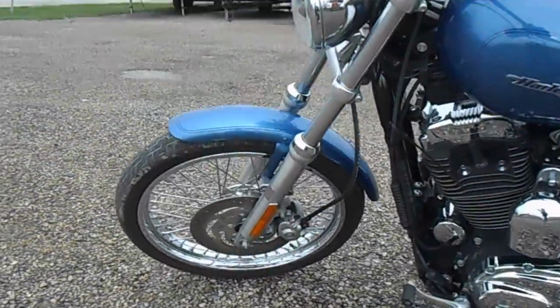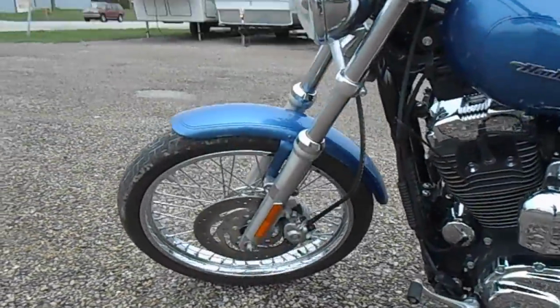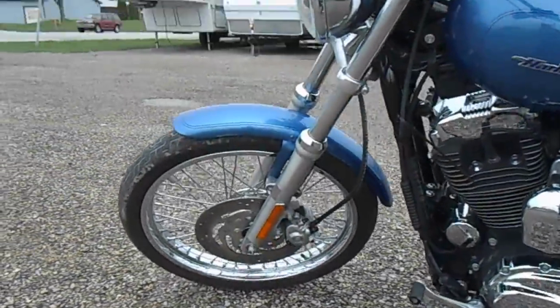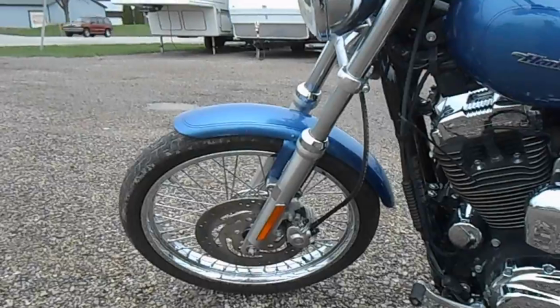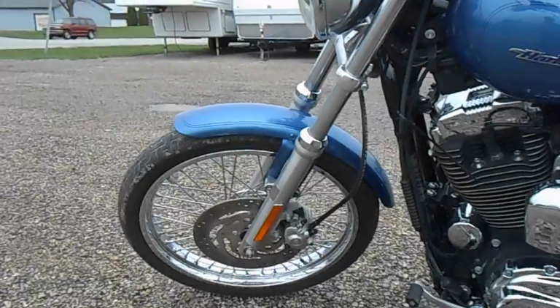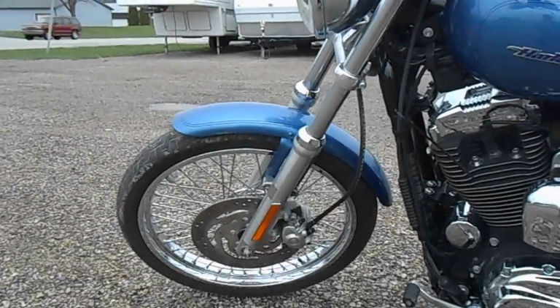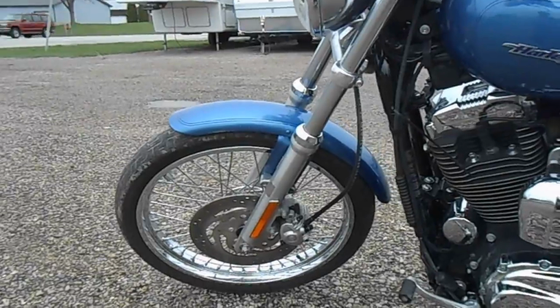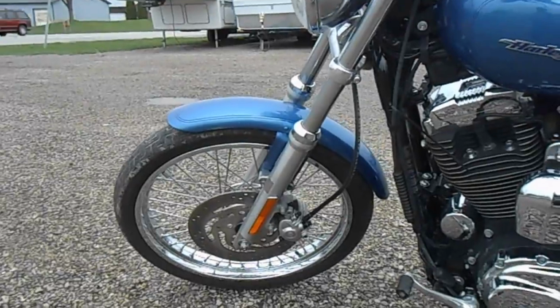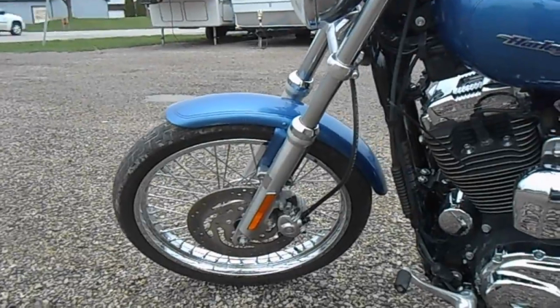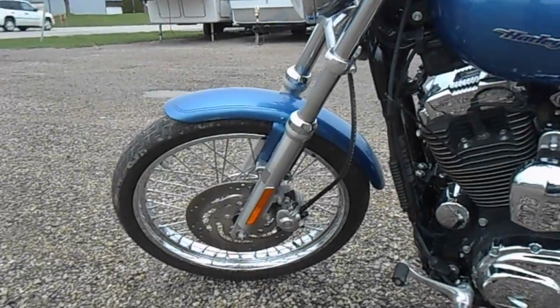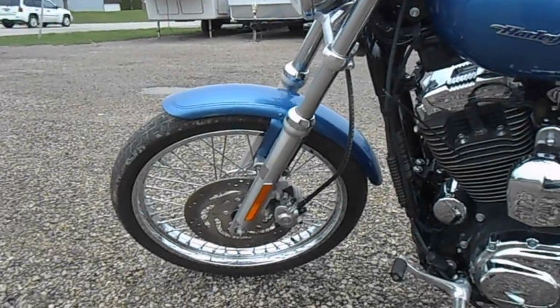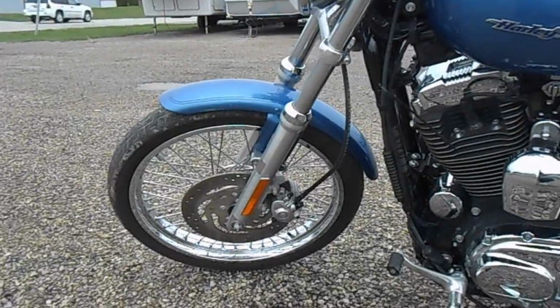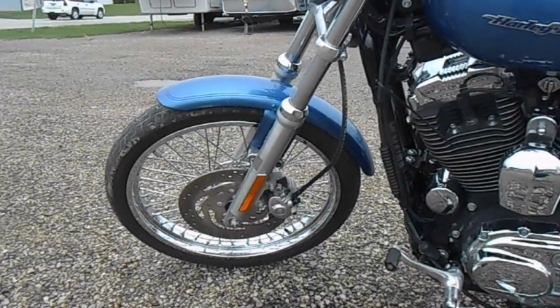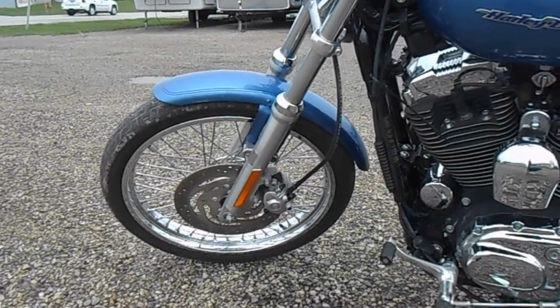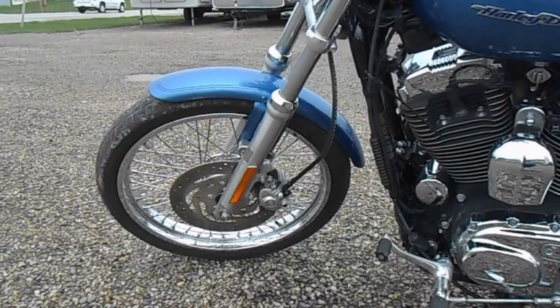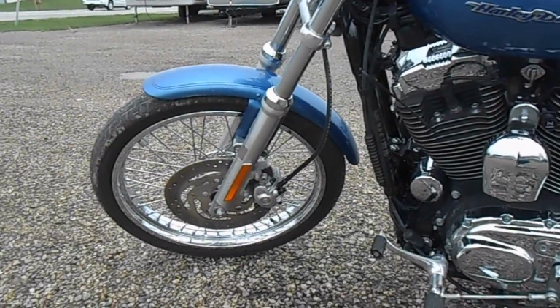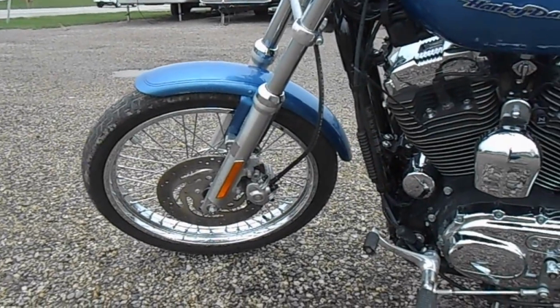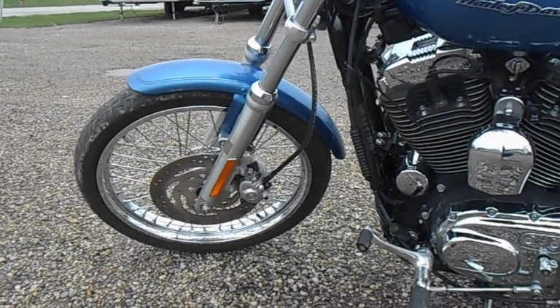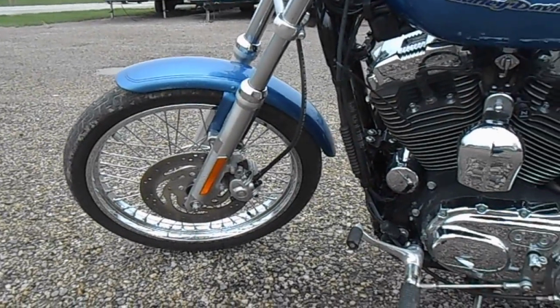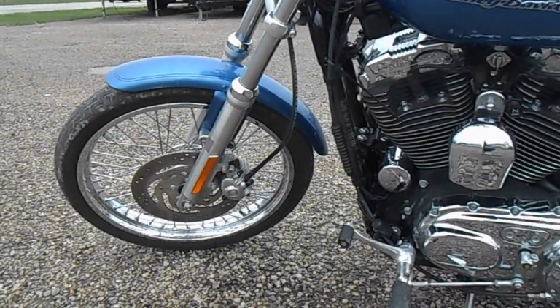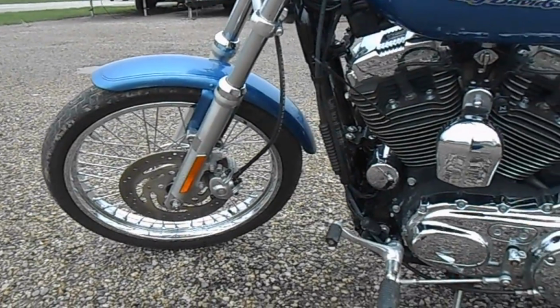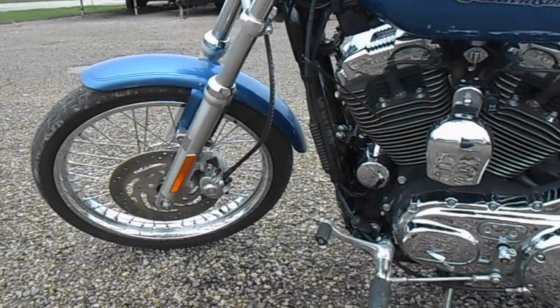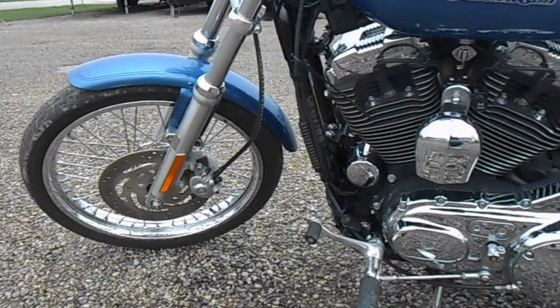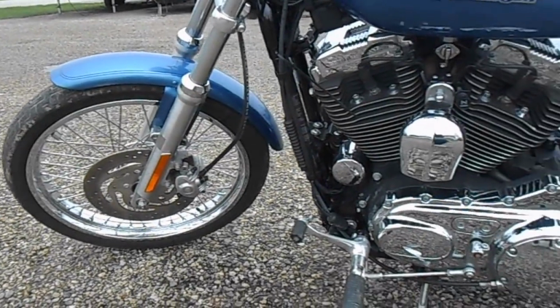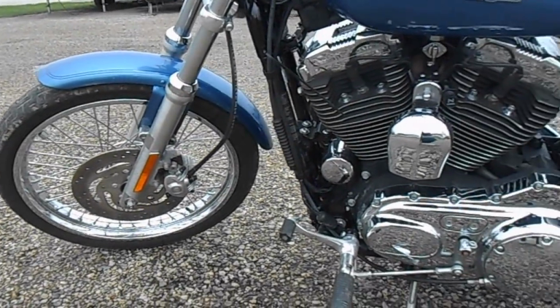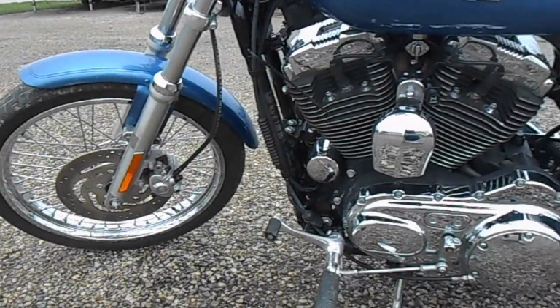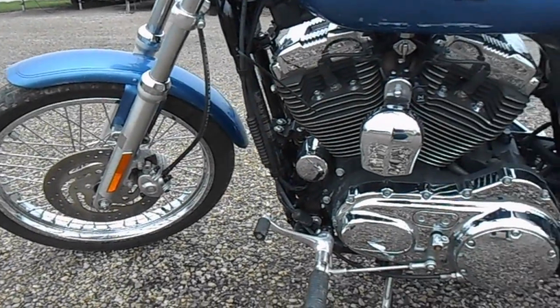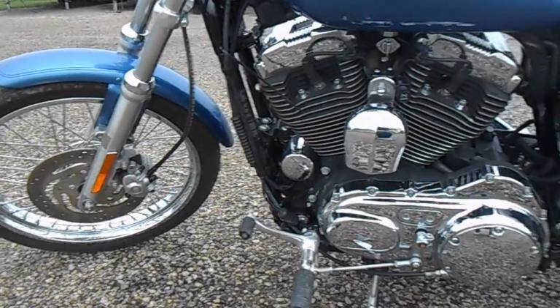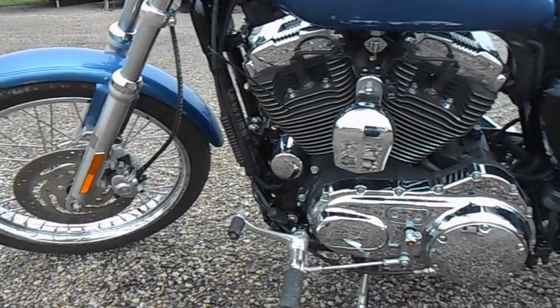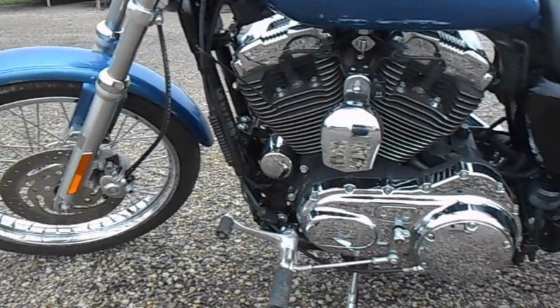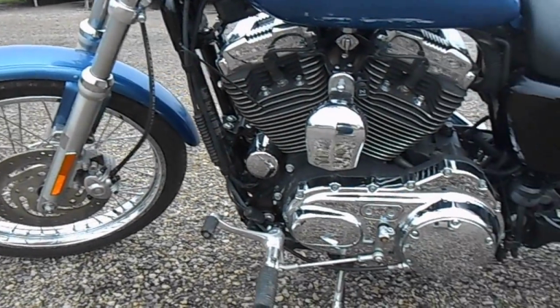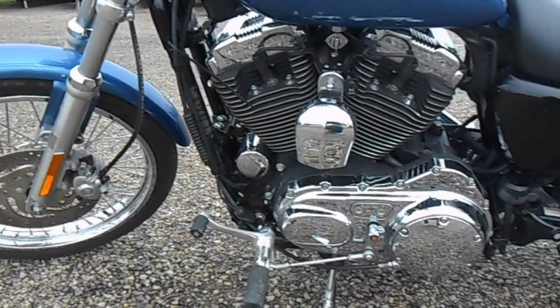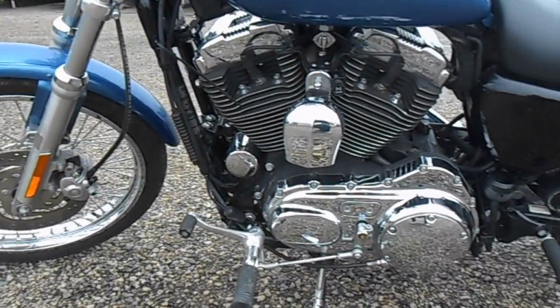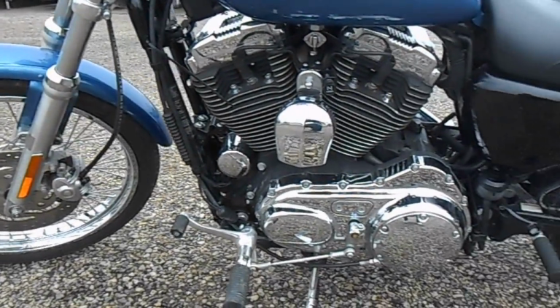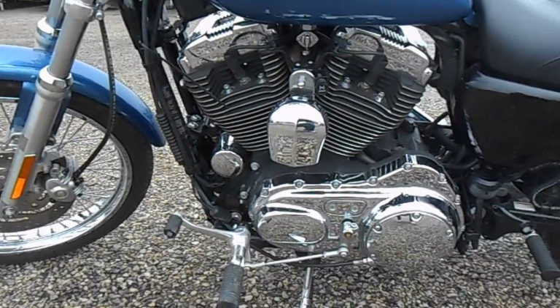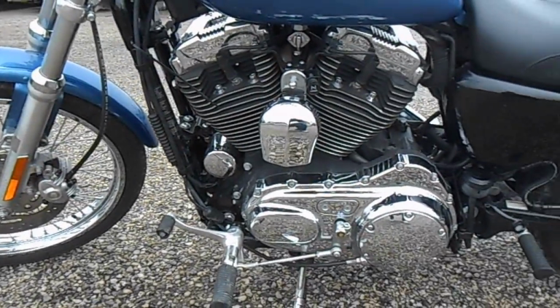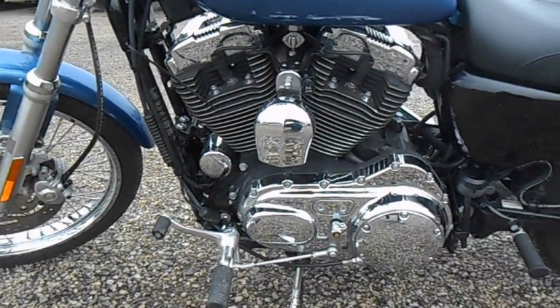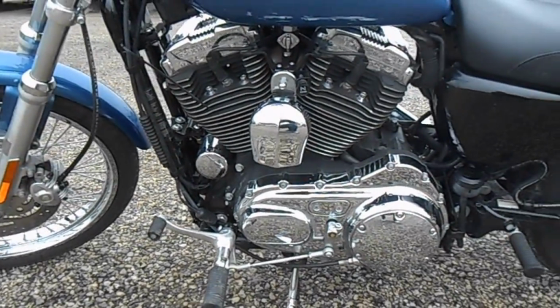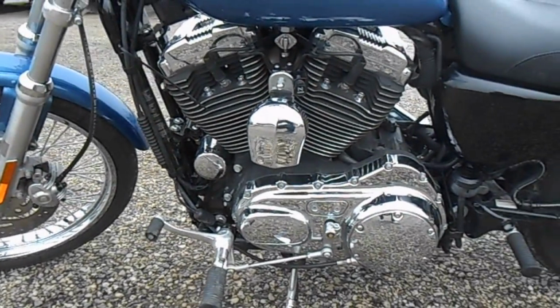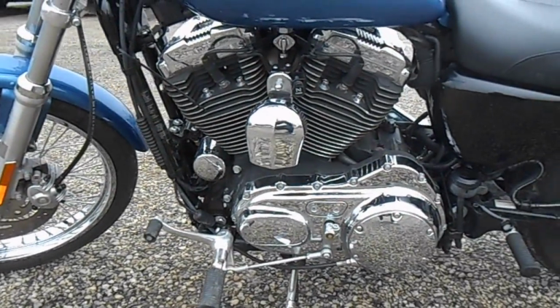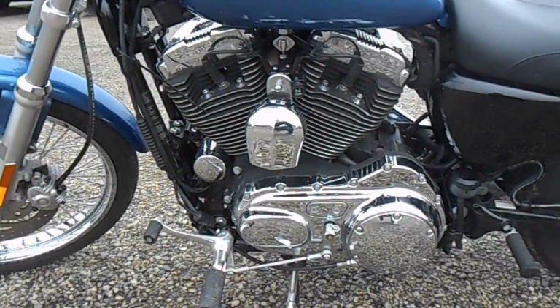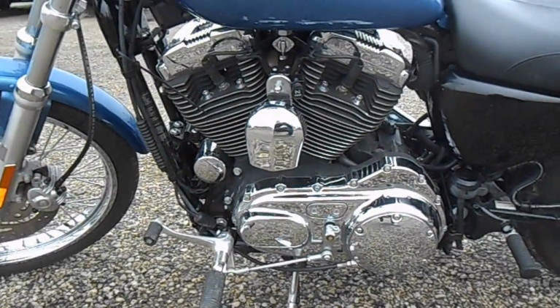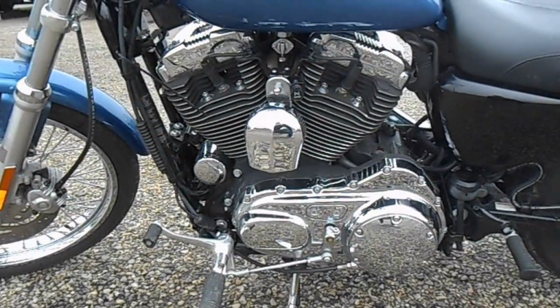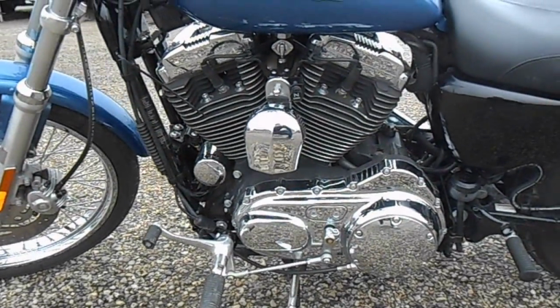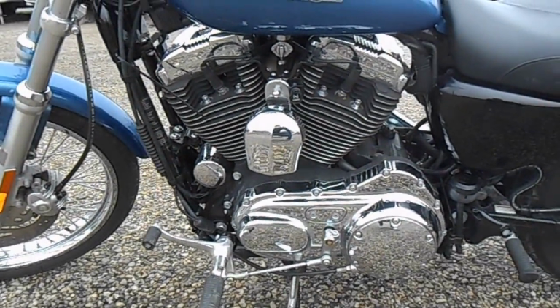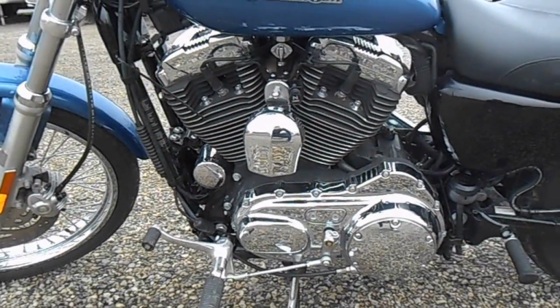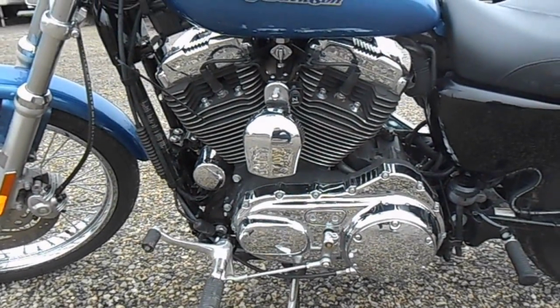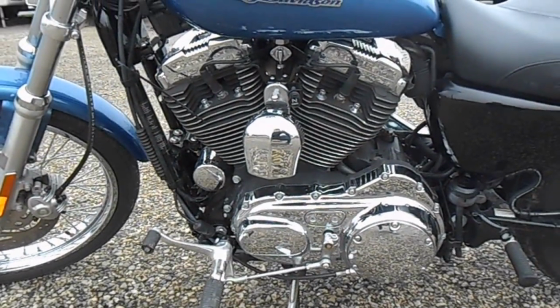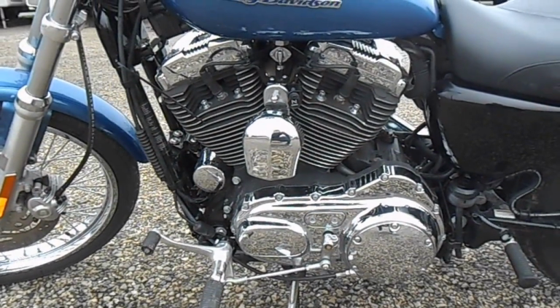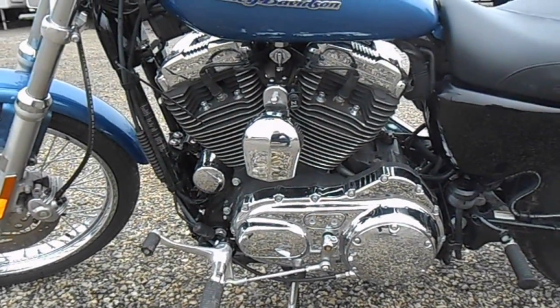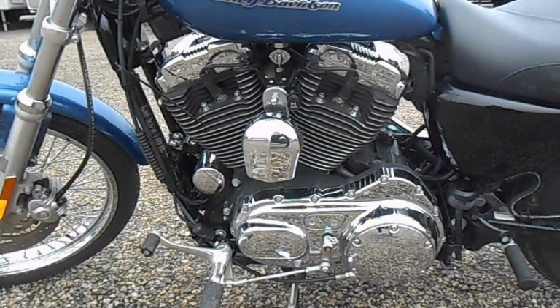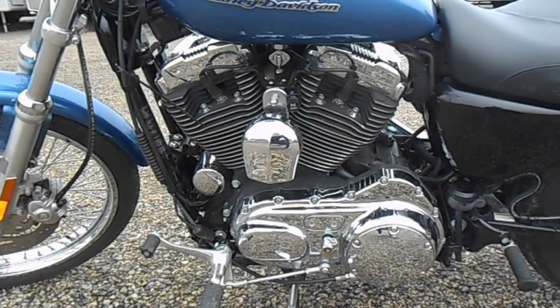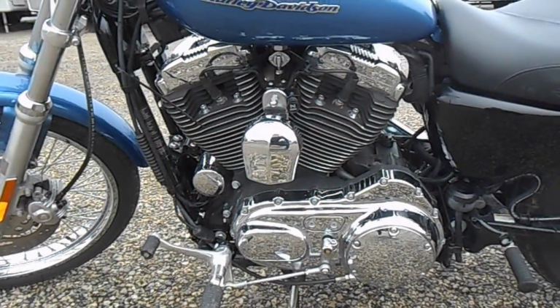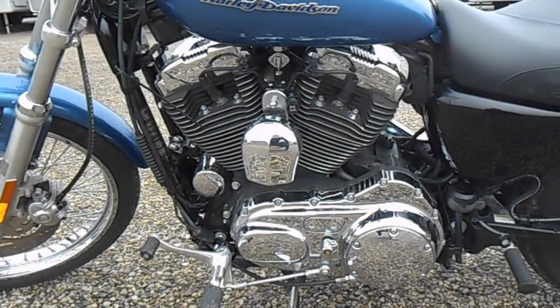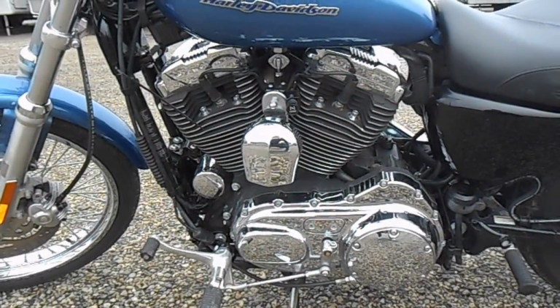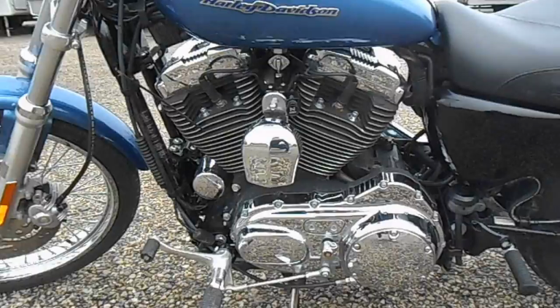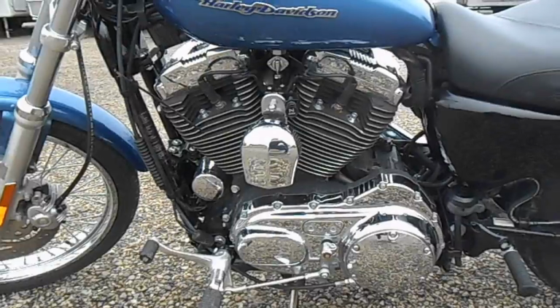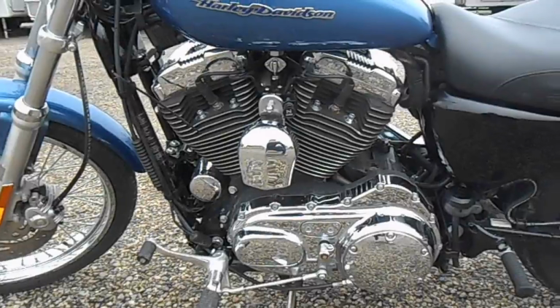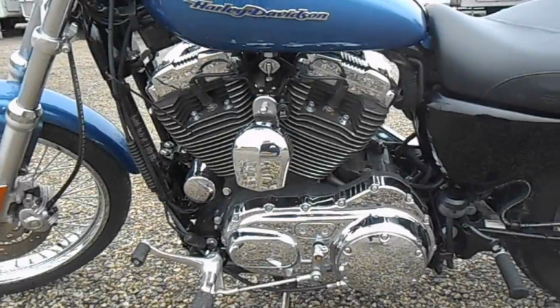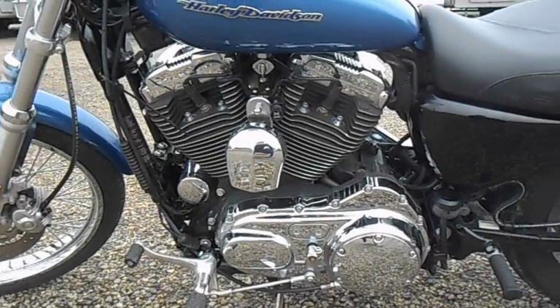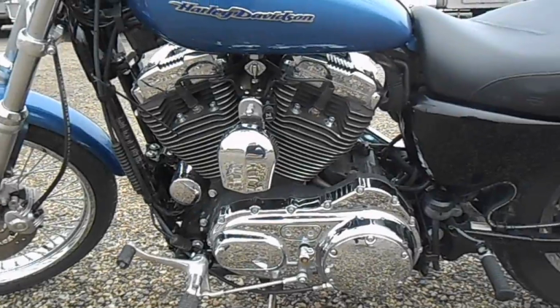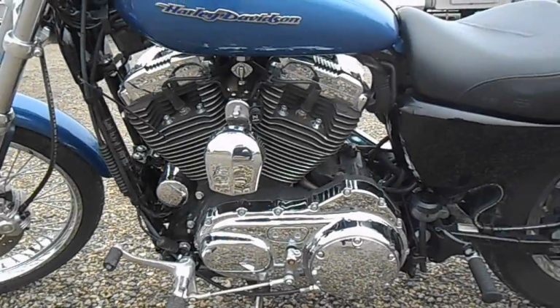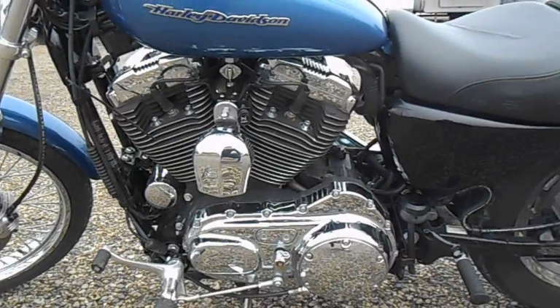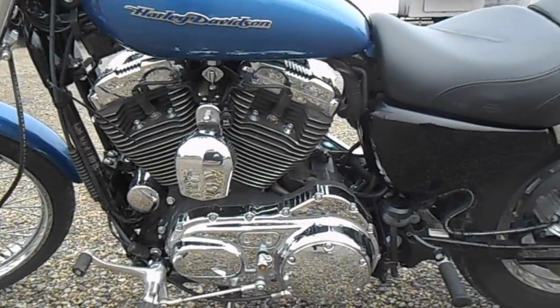The front tire is a little worn. The chrome still has a real good shine to it — no scratches or anything.